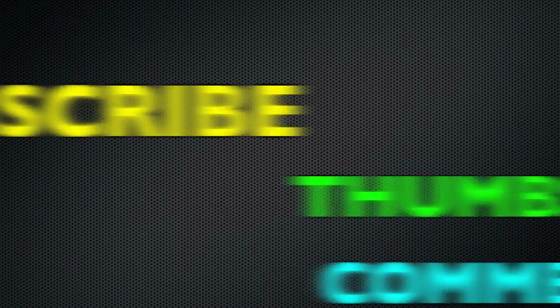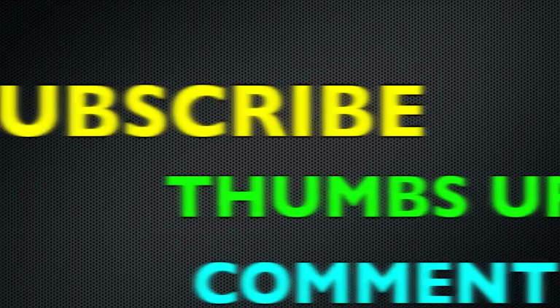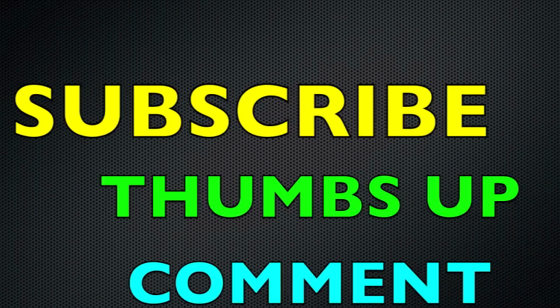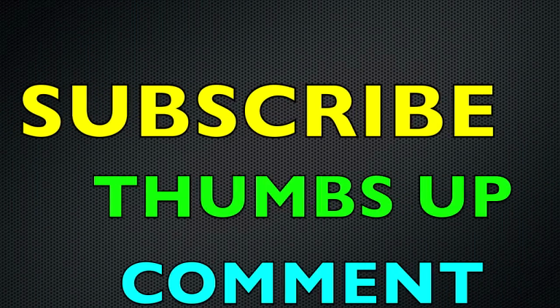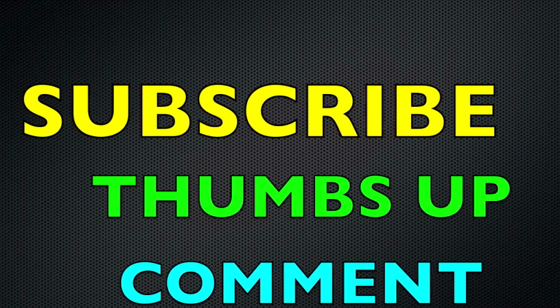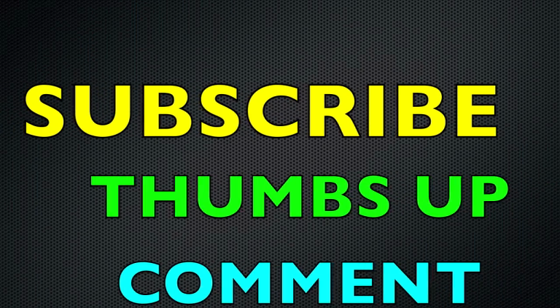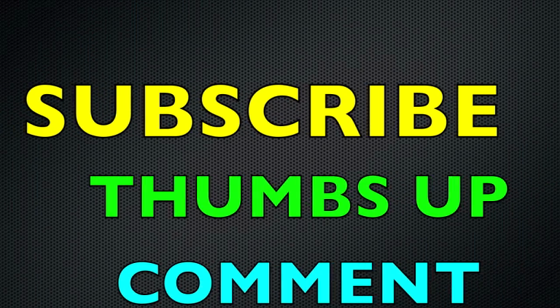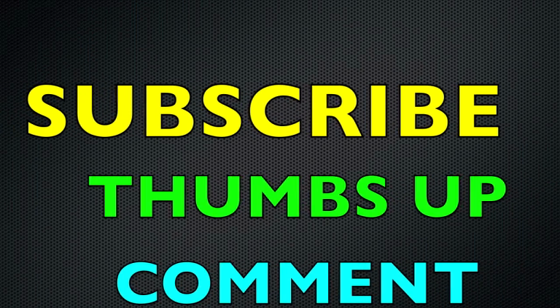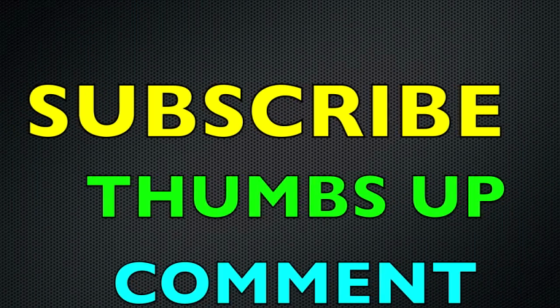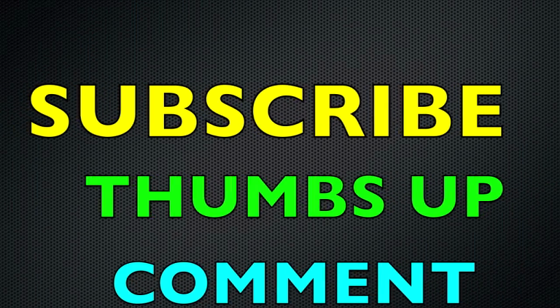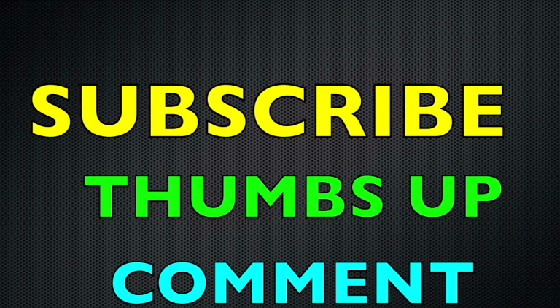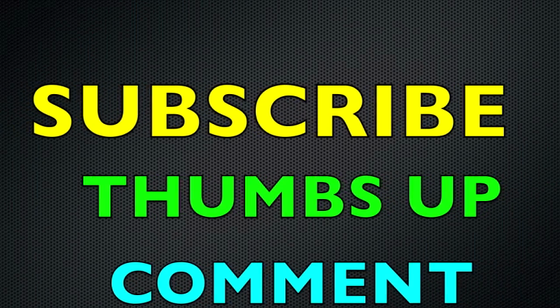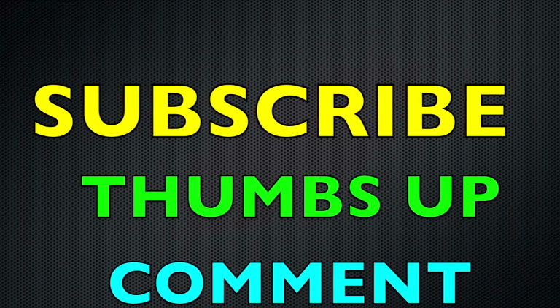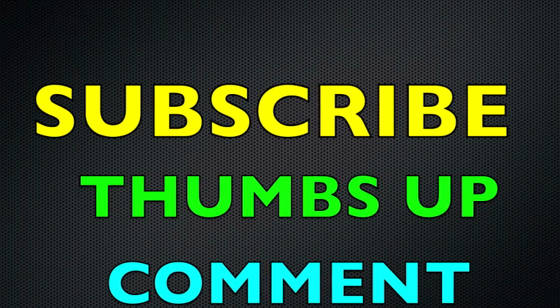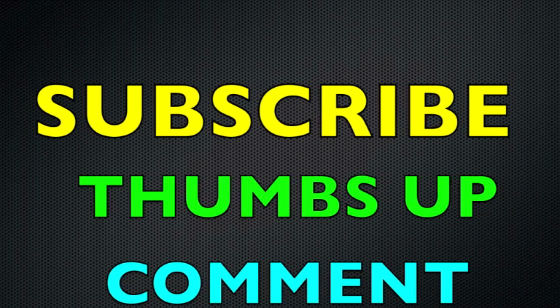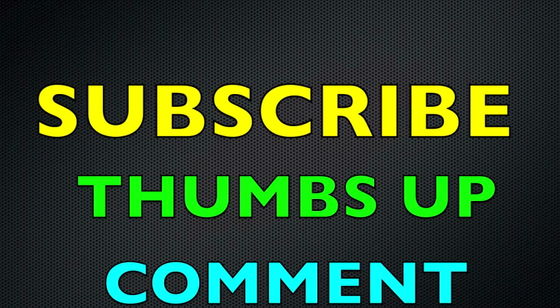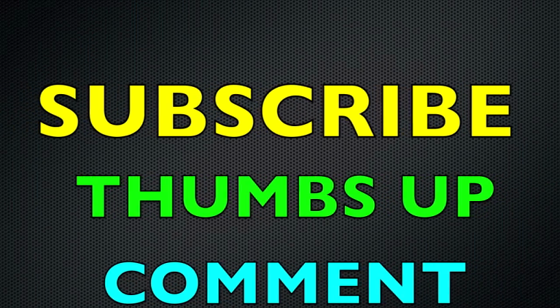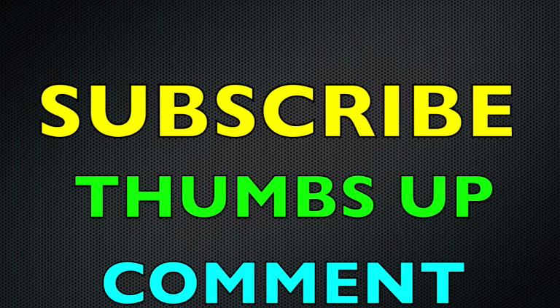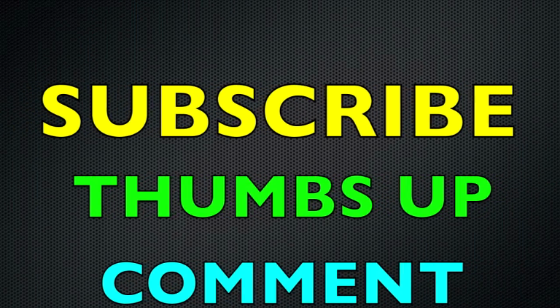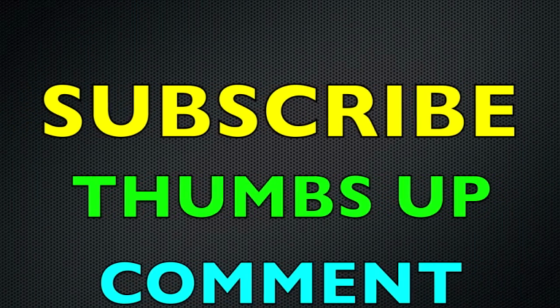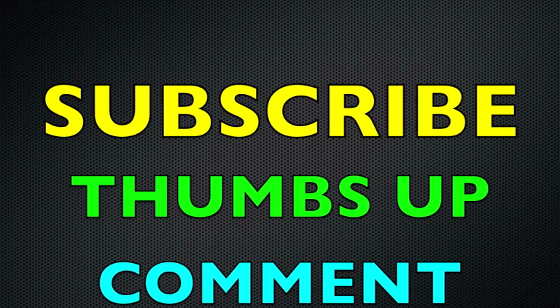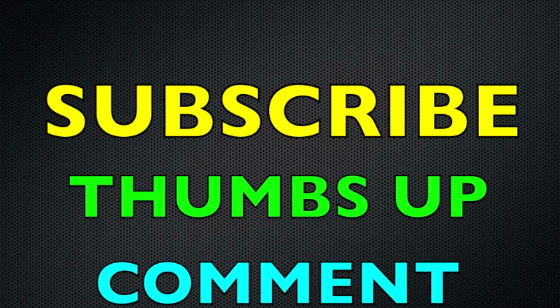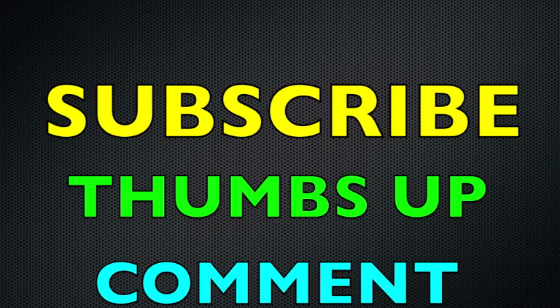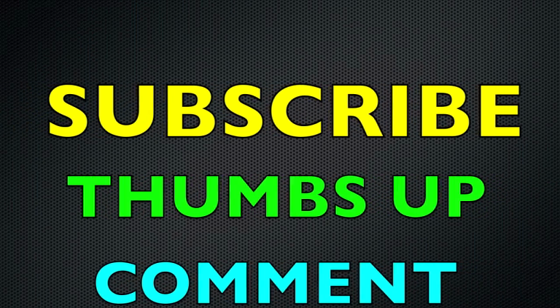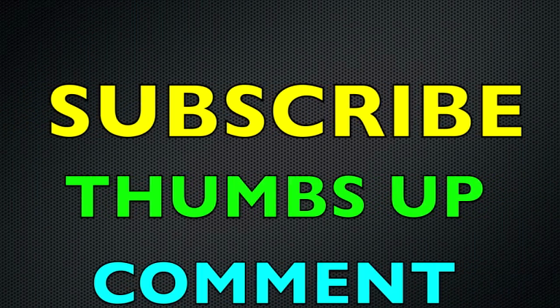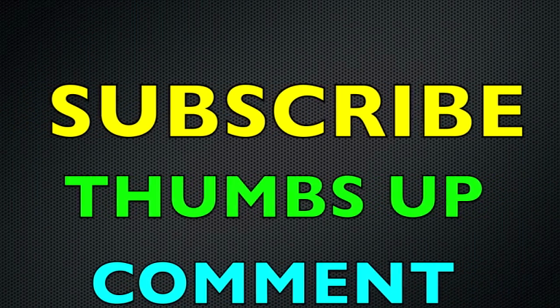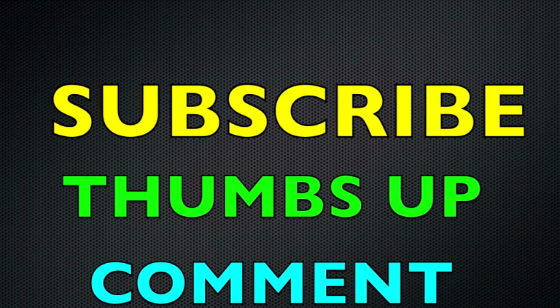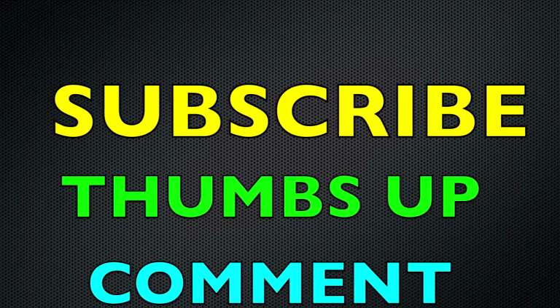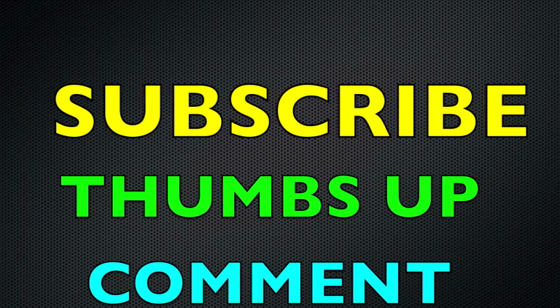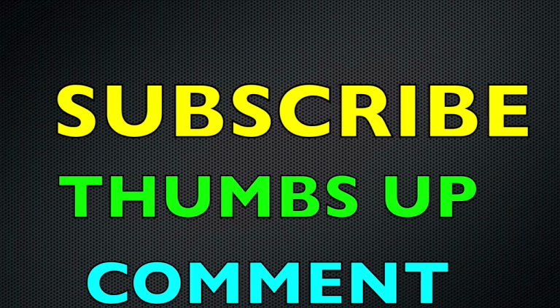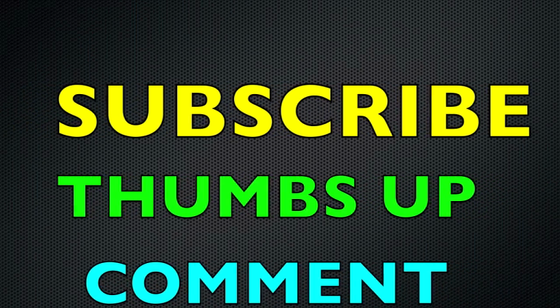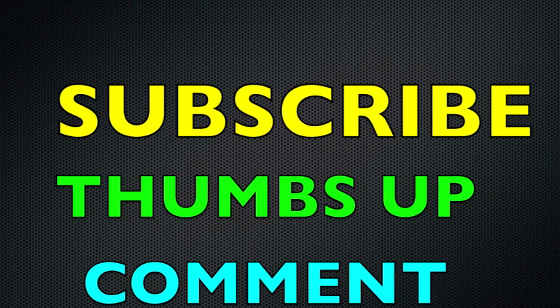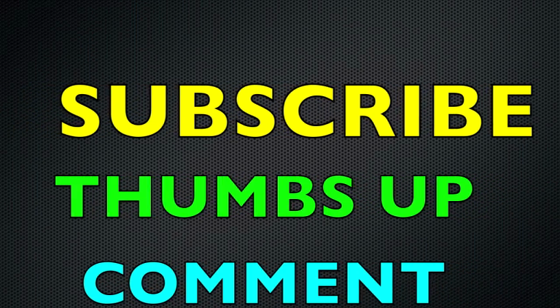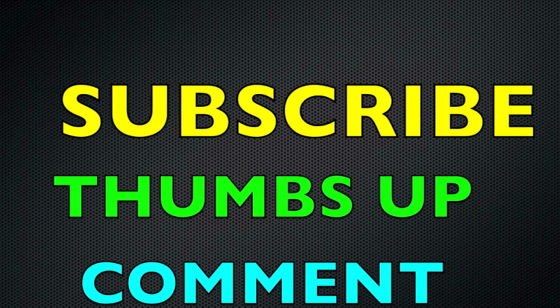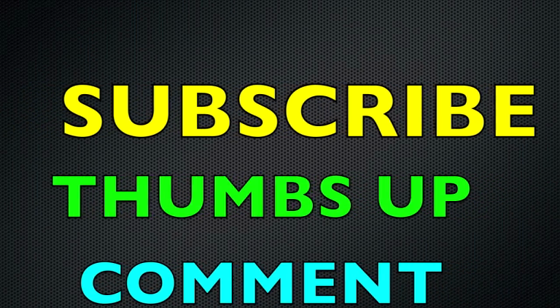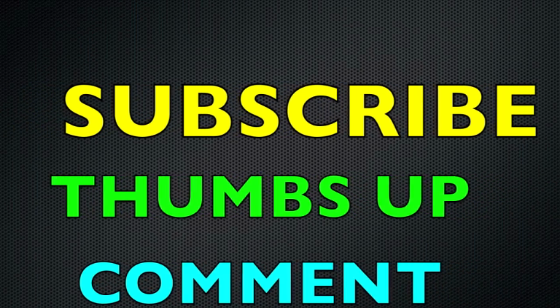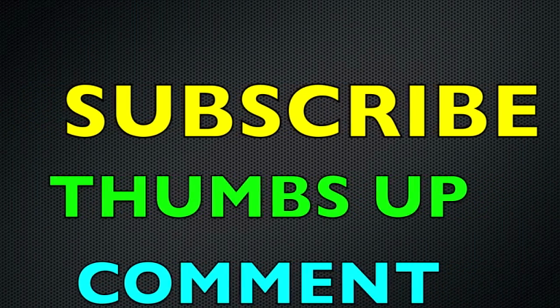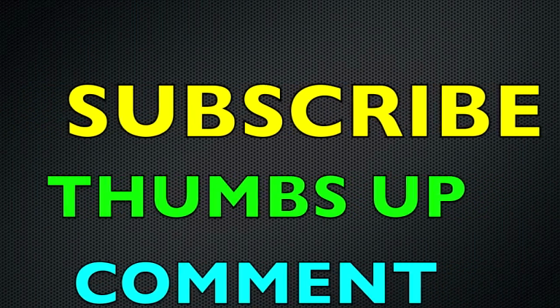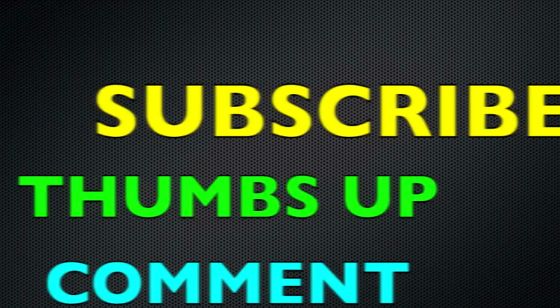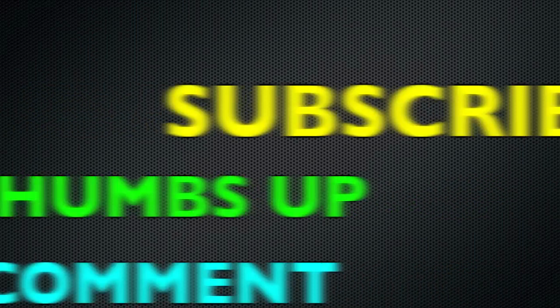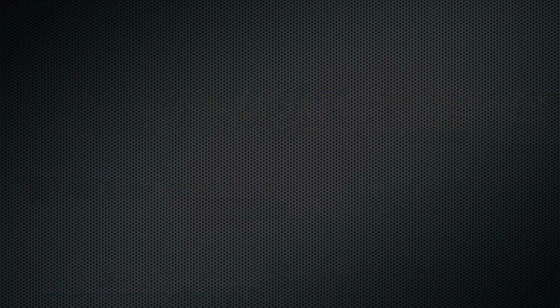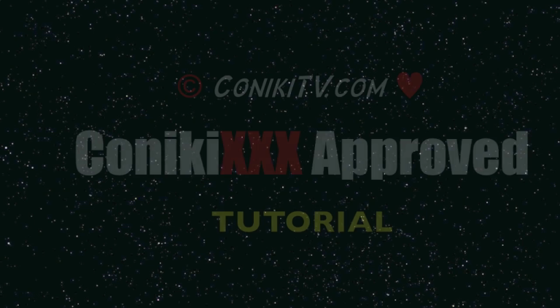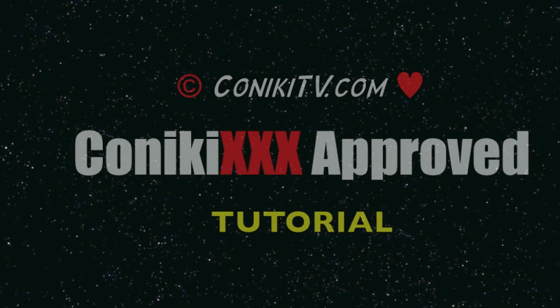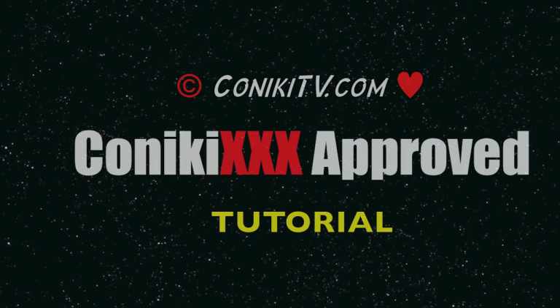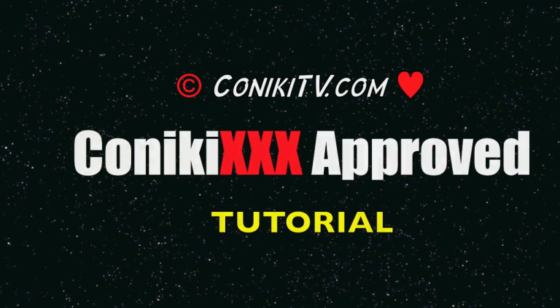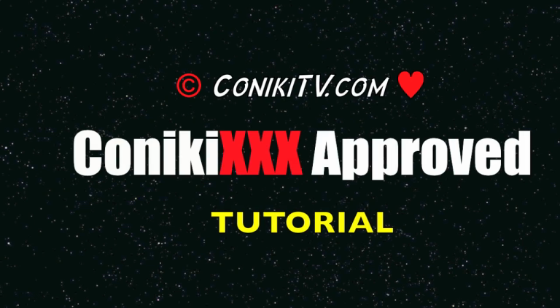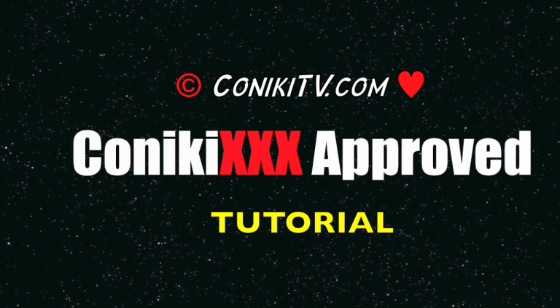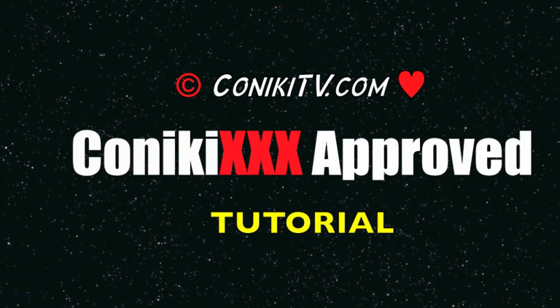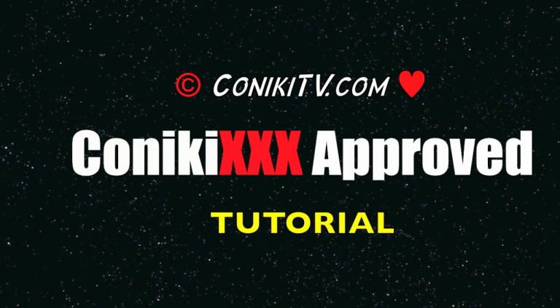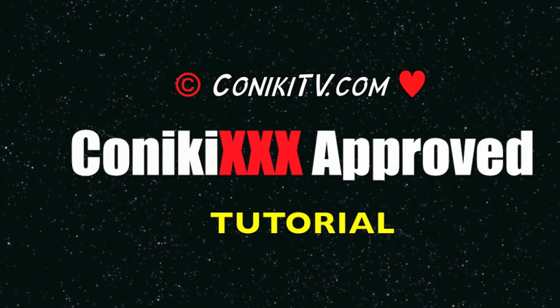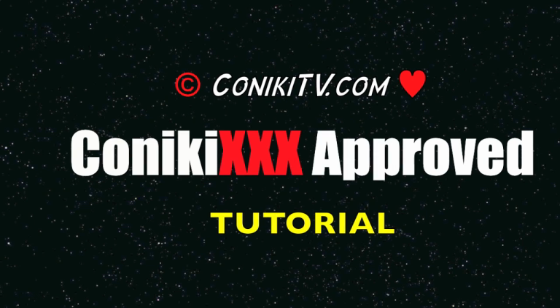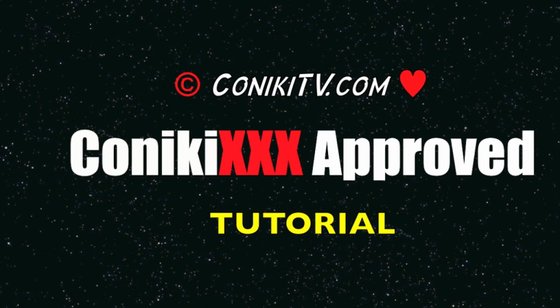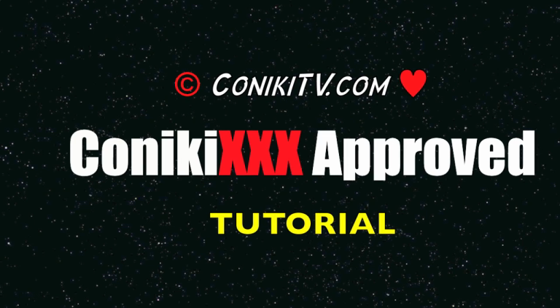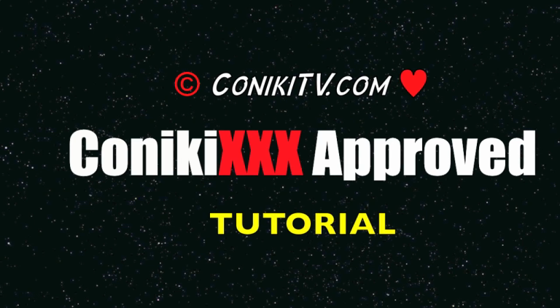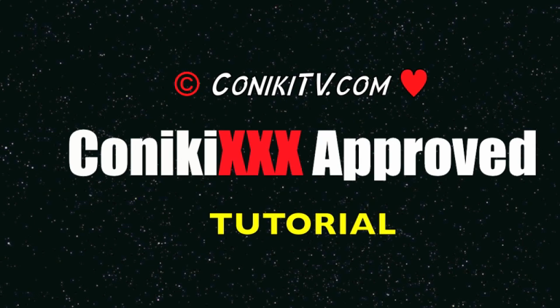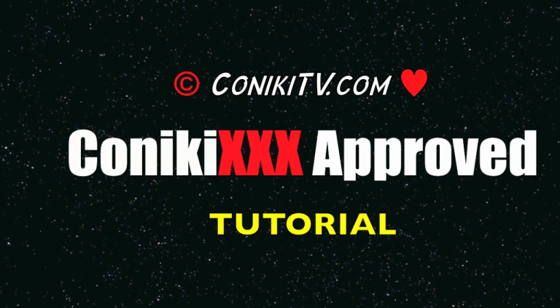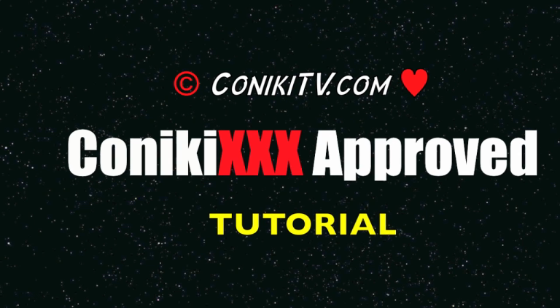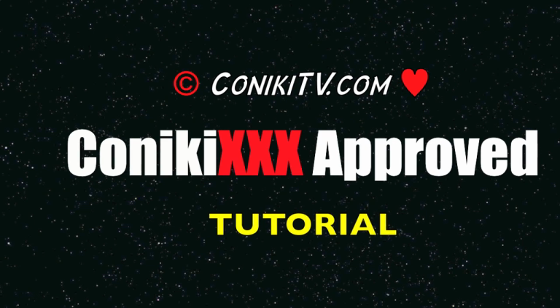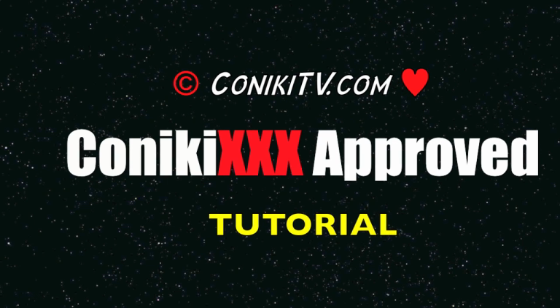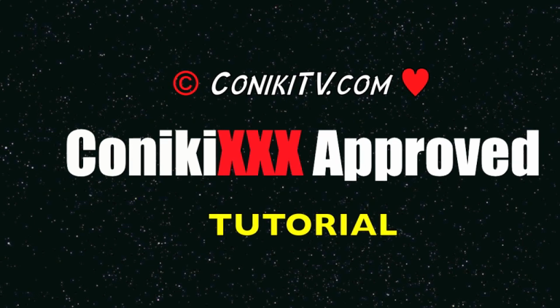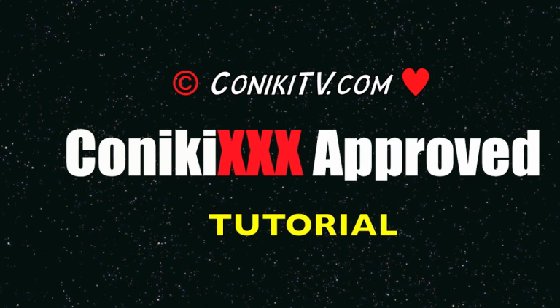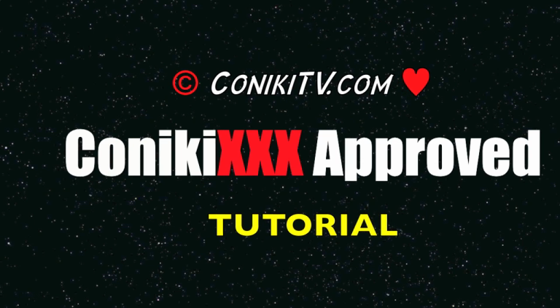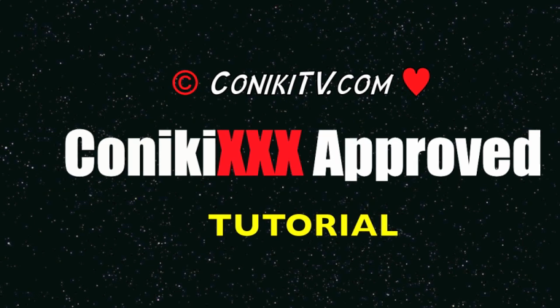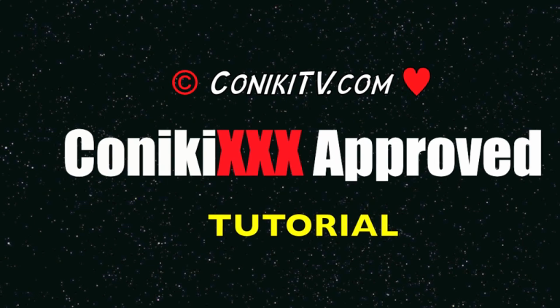Like this video, subscribe to our channel, and send us any questions via our comment section. Thanks, hope you enjoyed it.